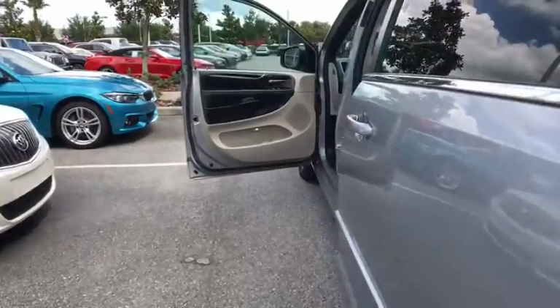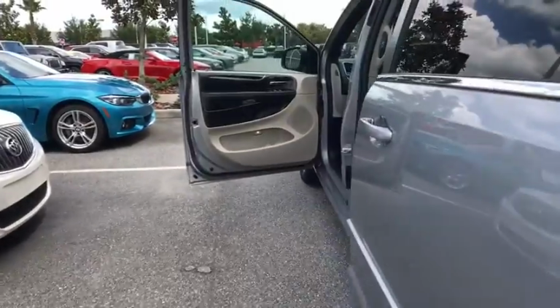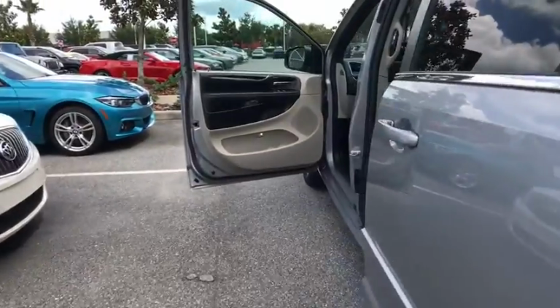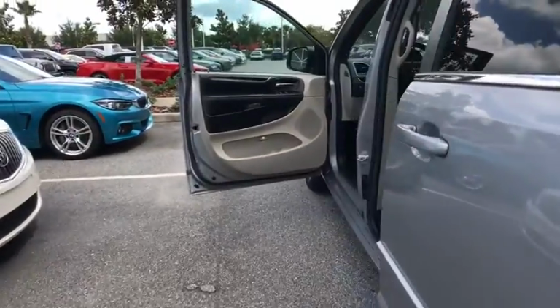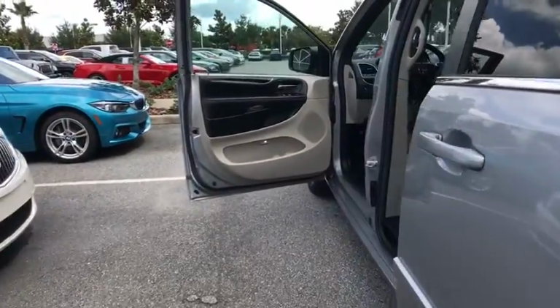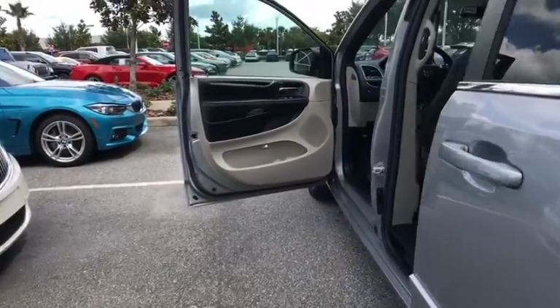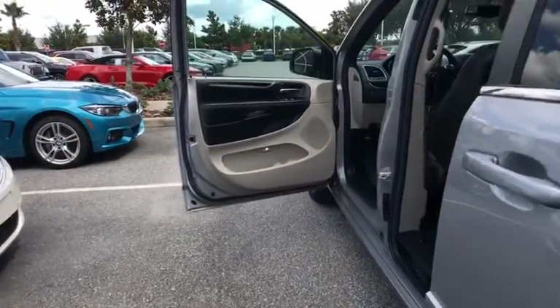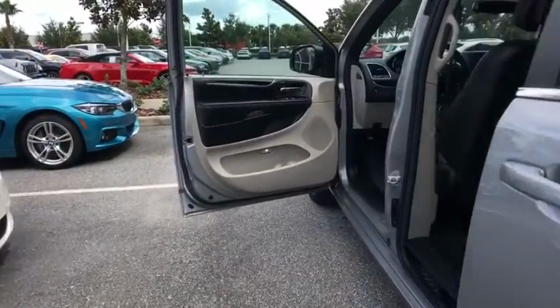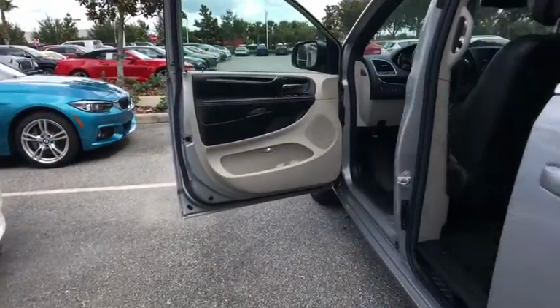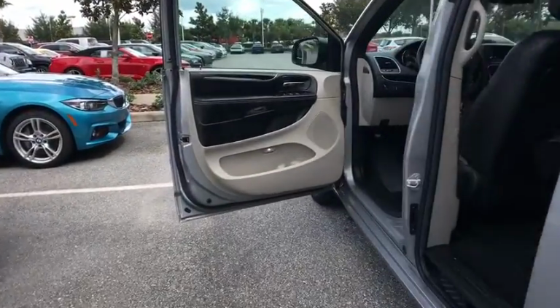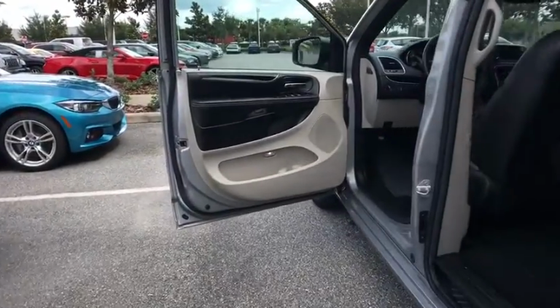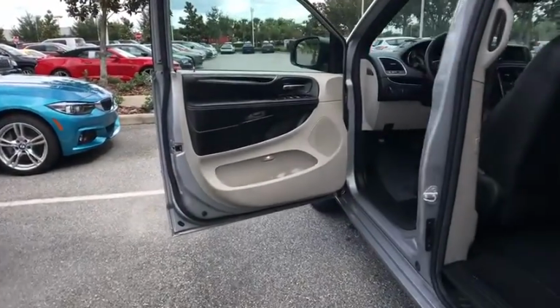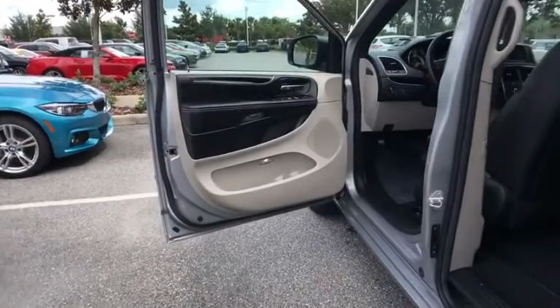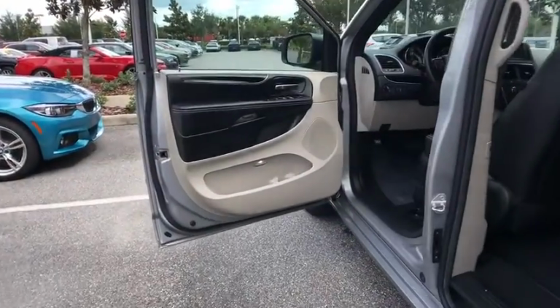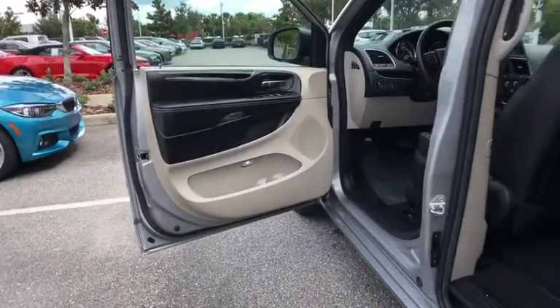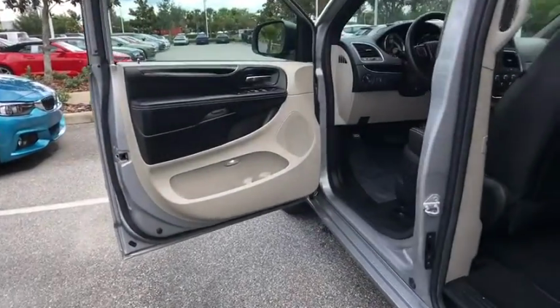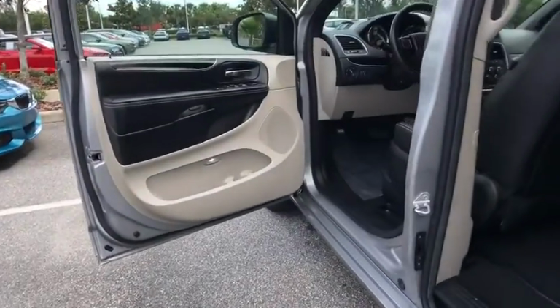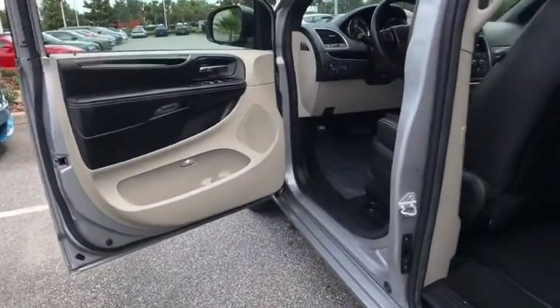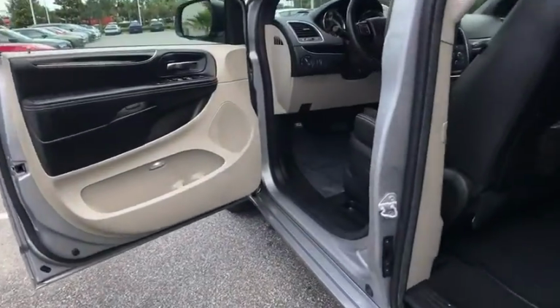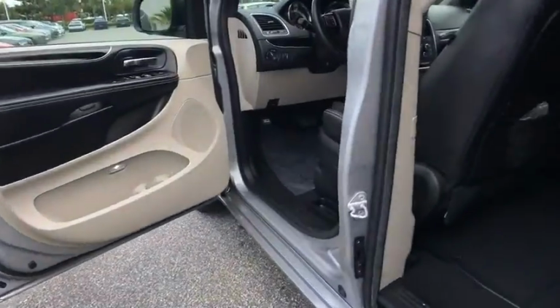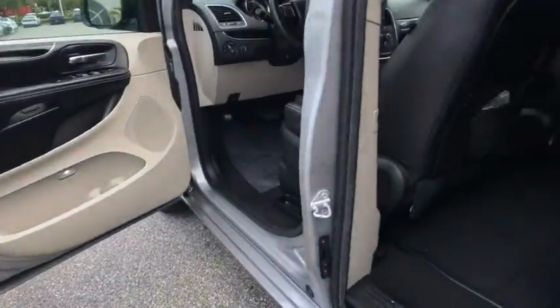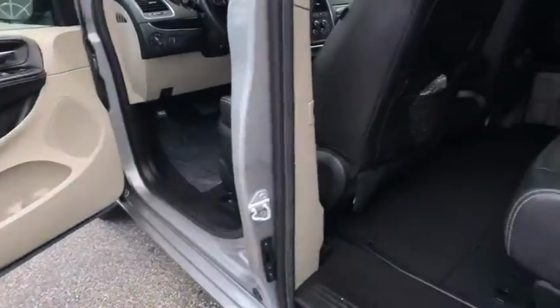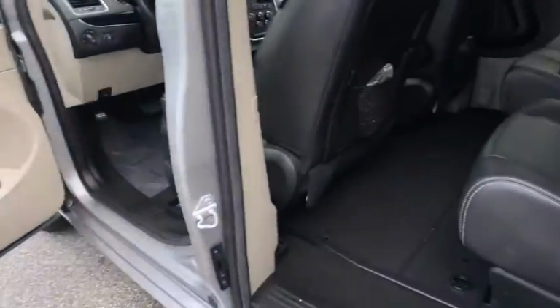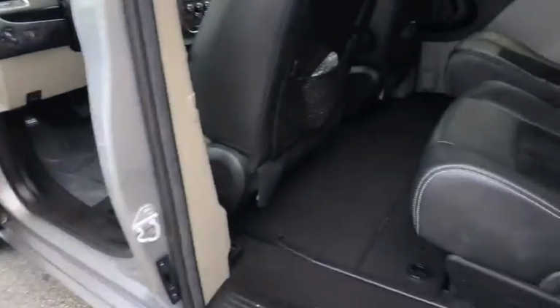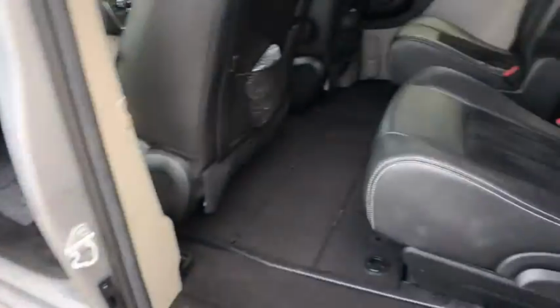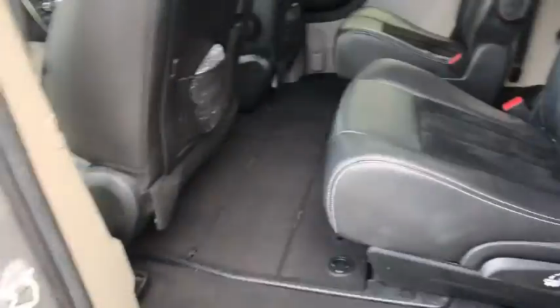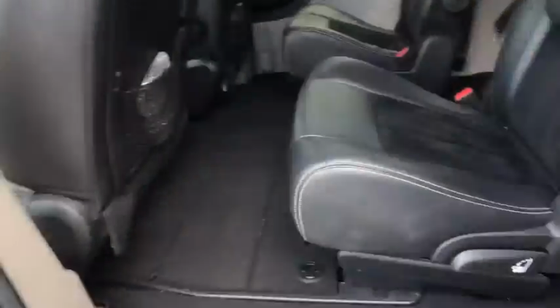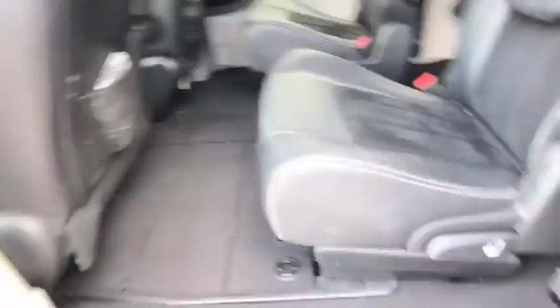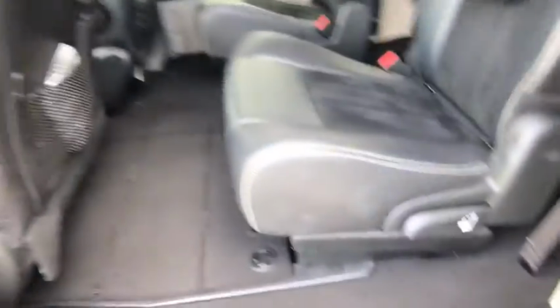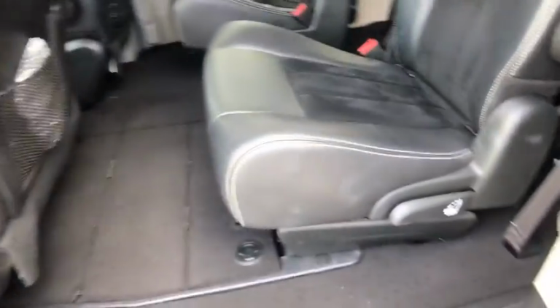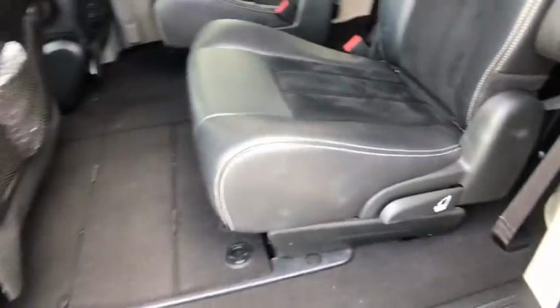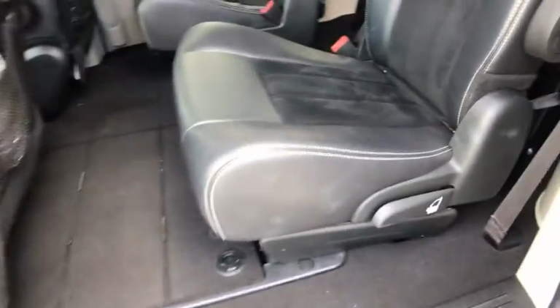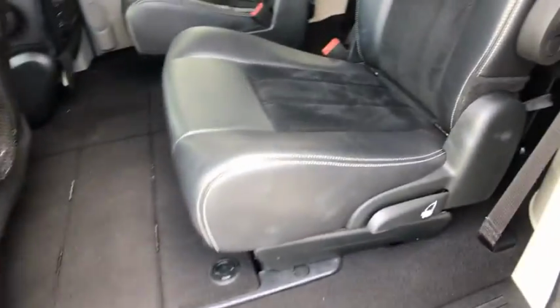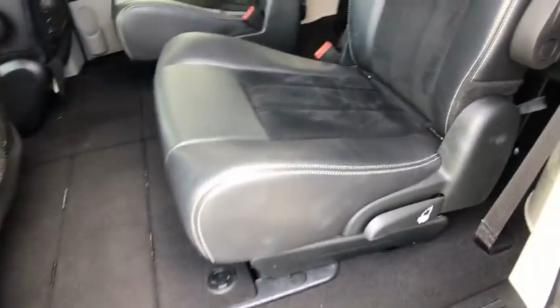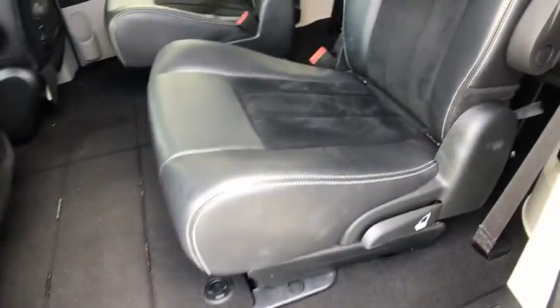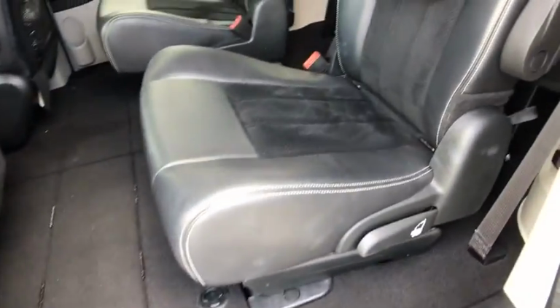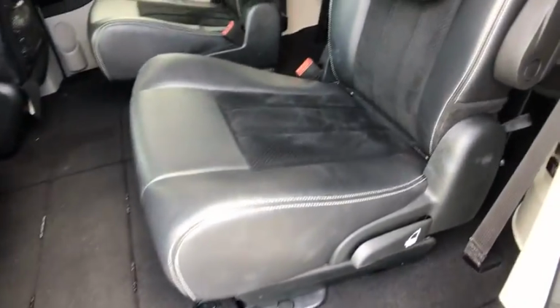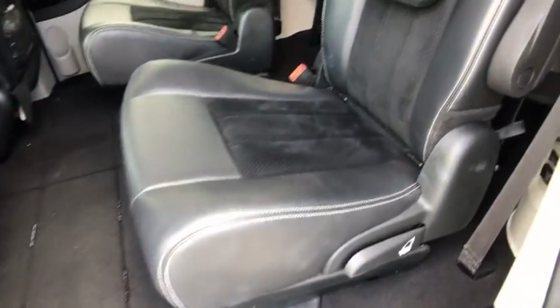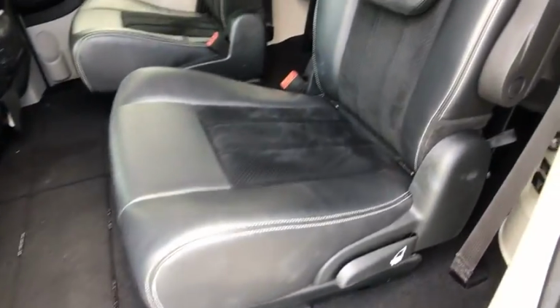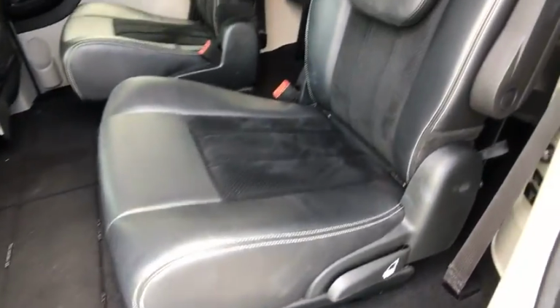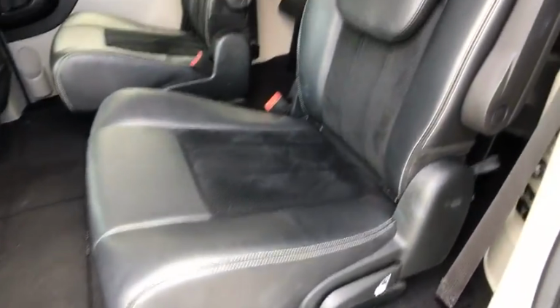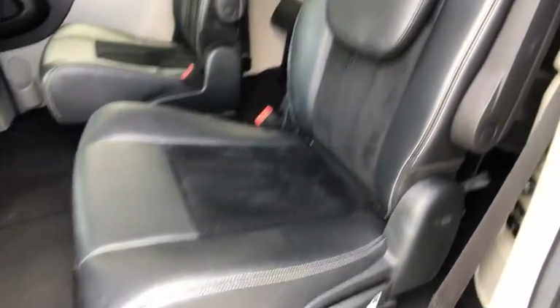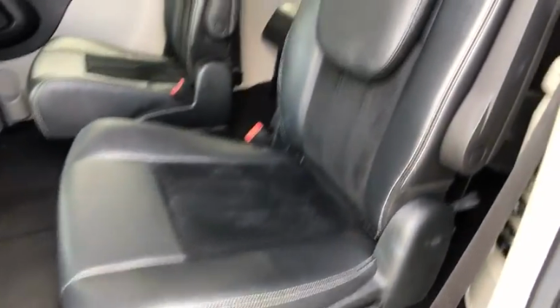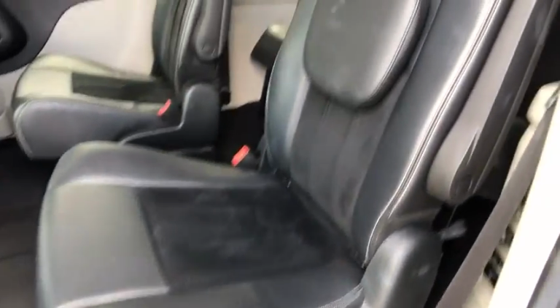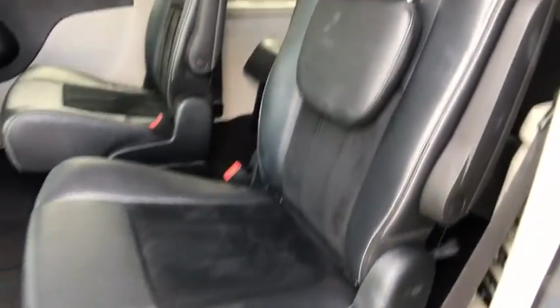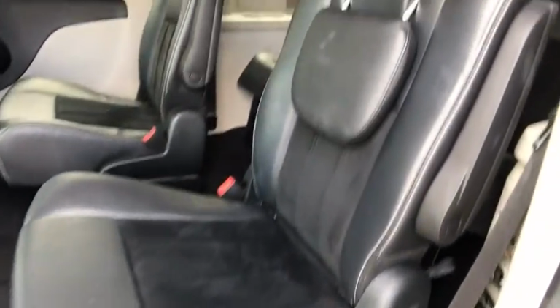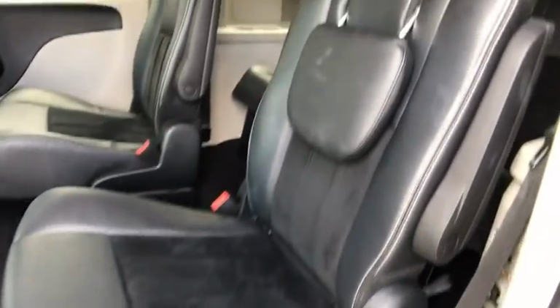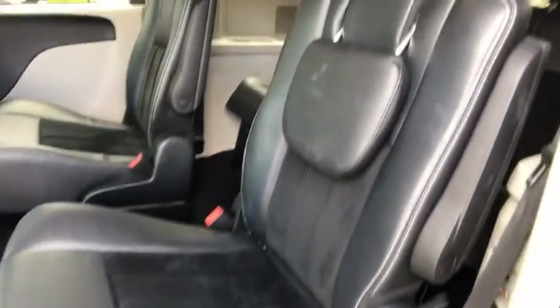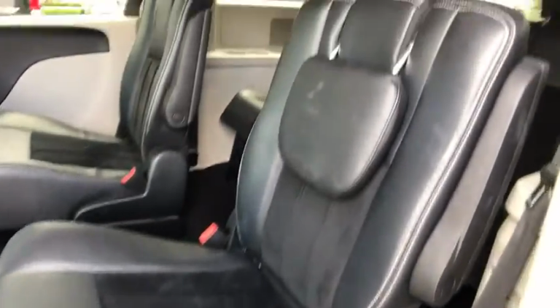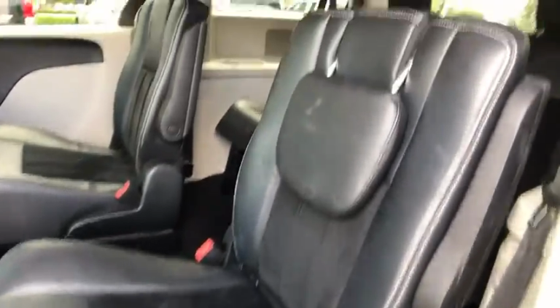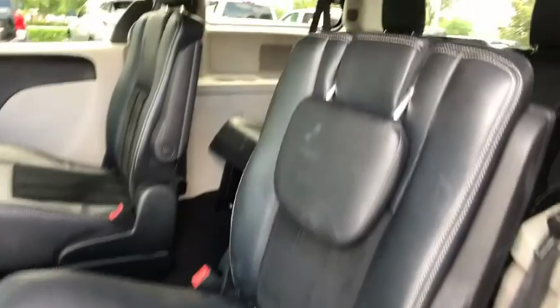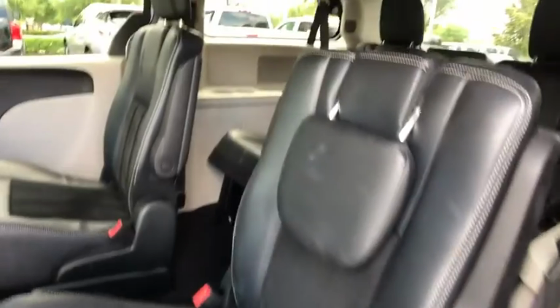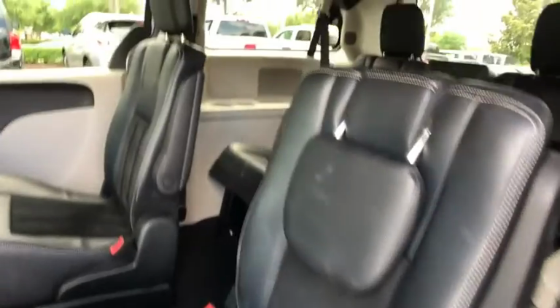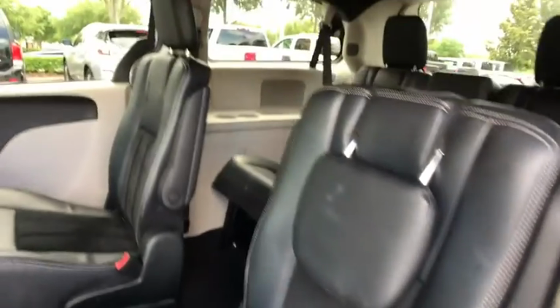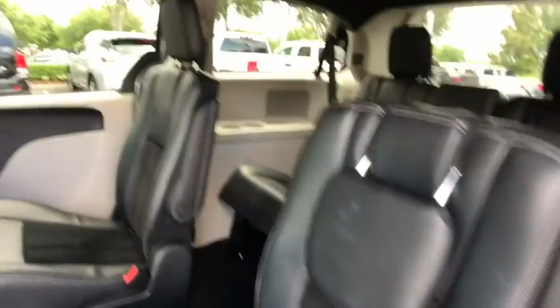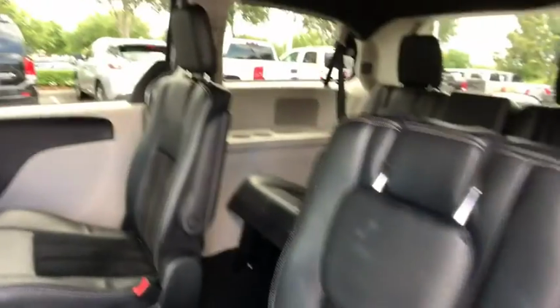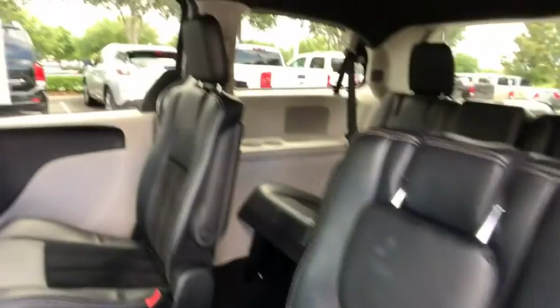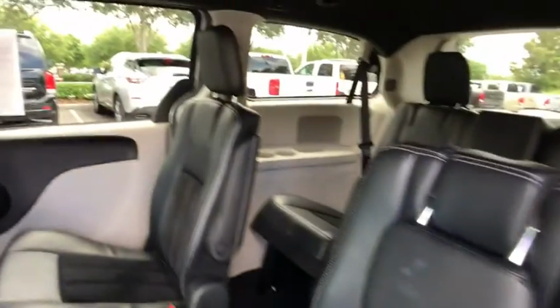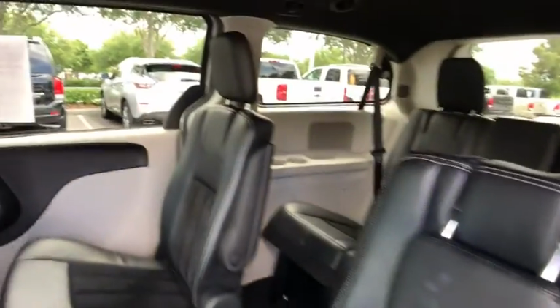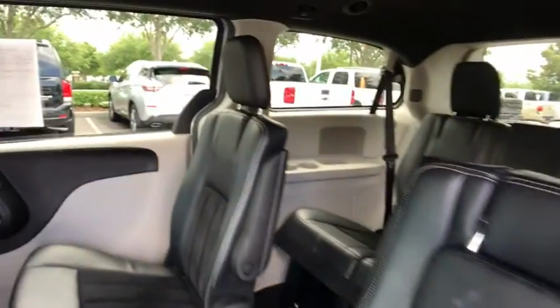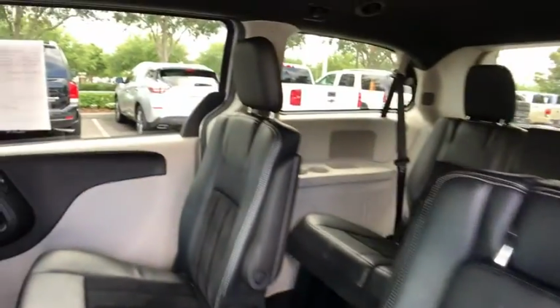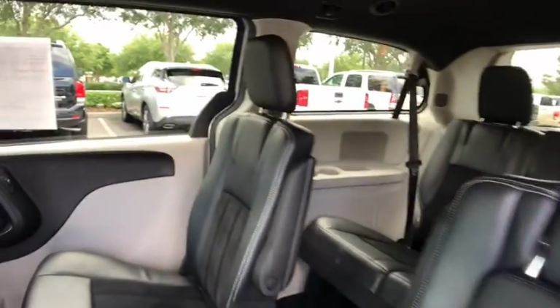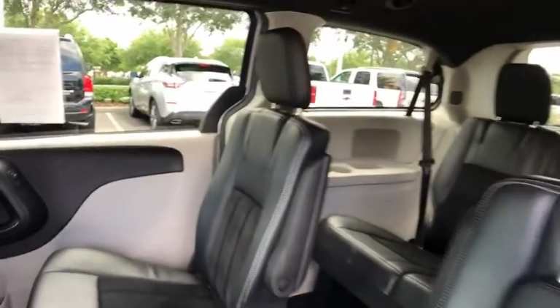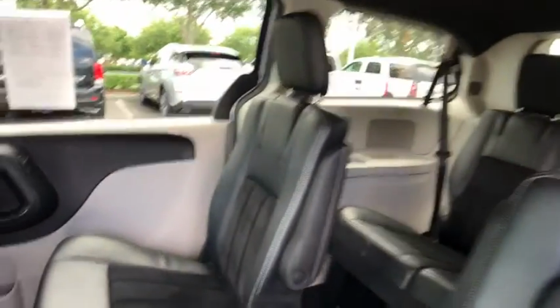Cruise control, floor mats, rear defrost, AM-FM stereo radio, front-wheel drive, bucket seats, power door locks.